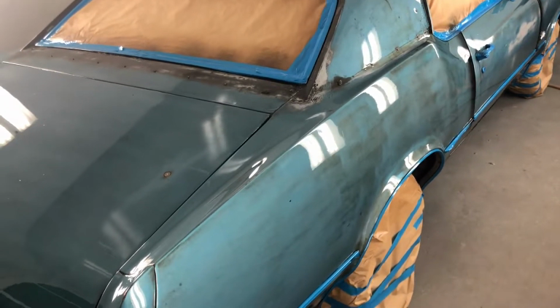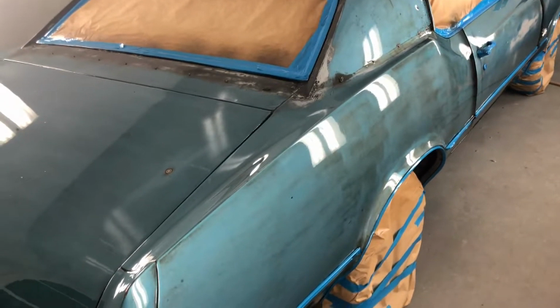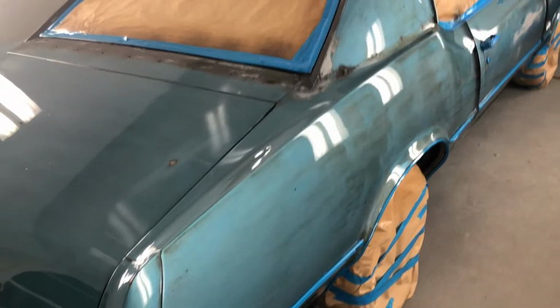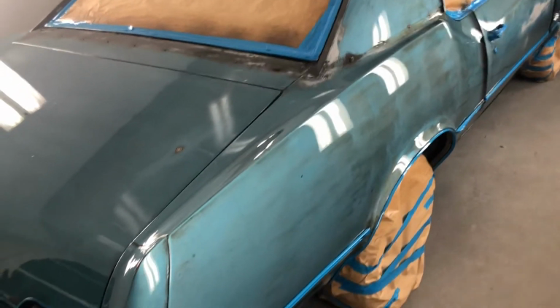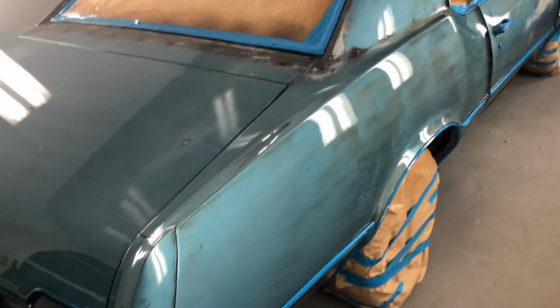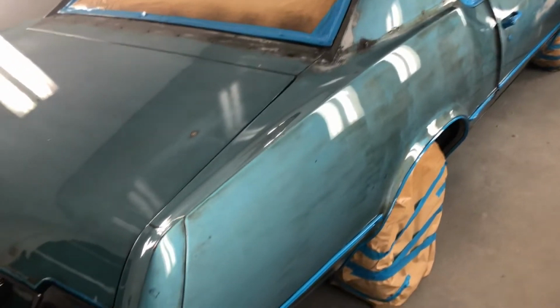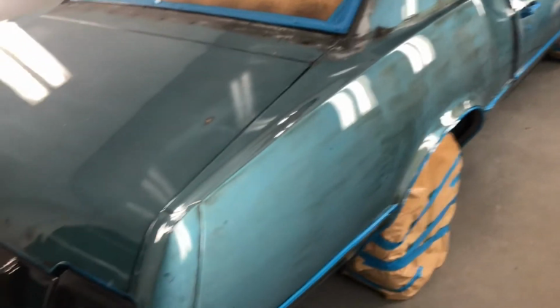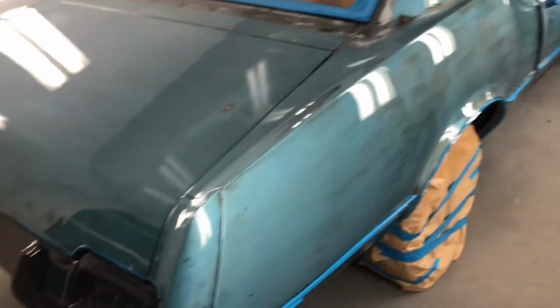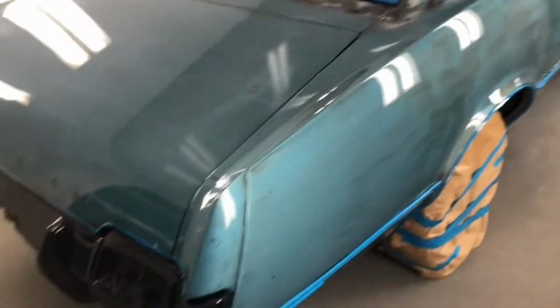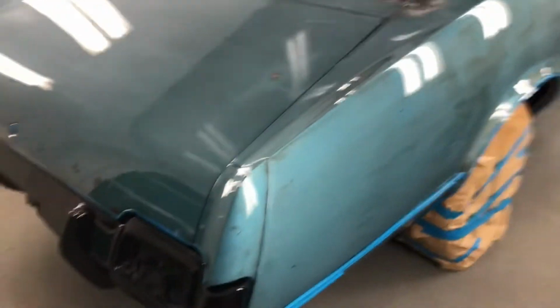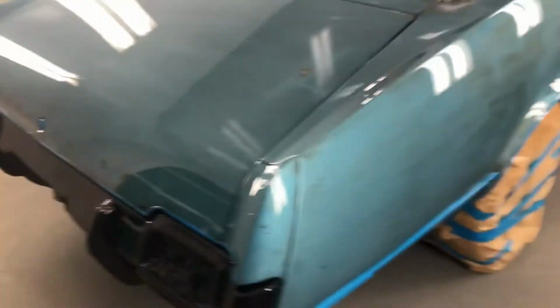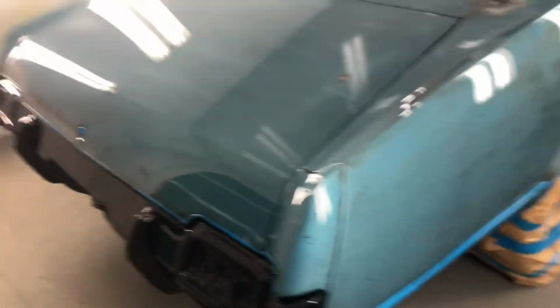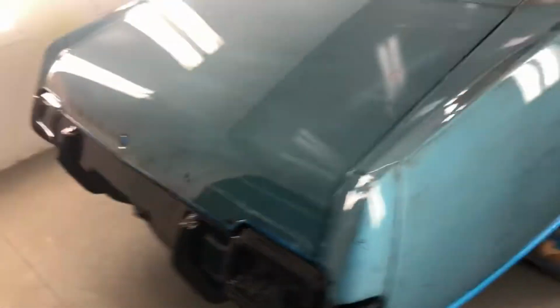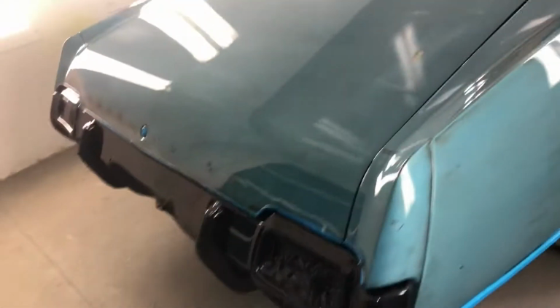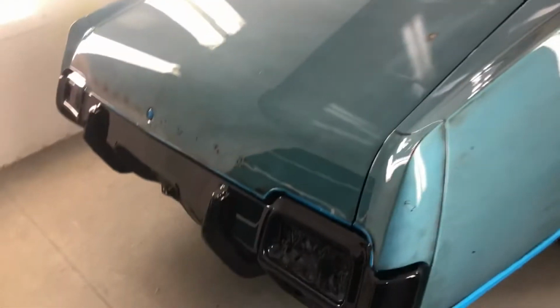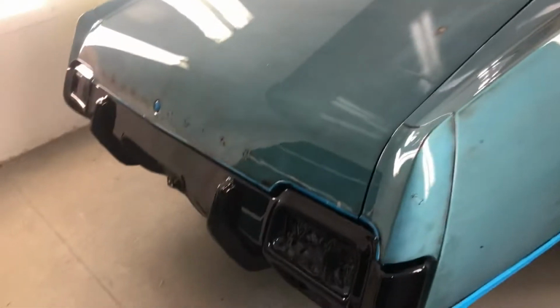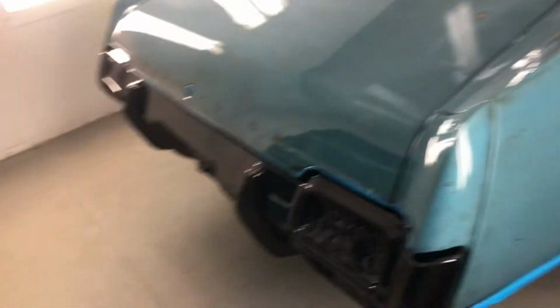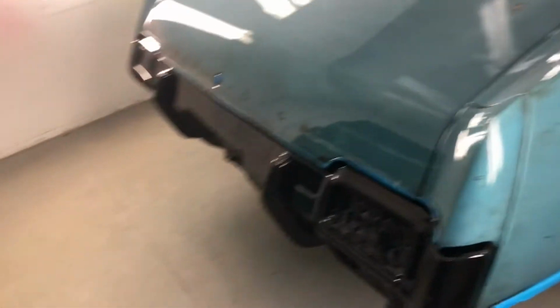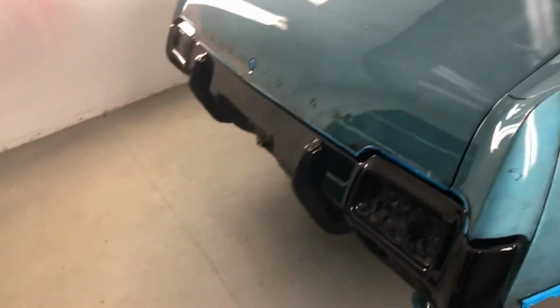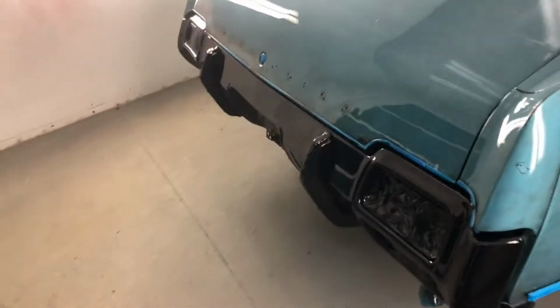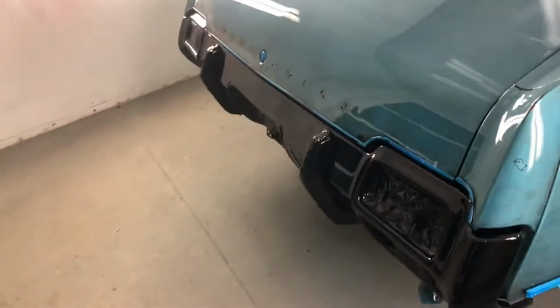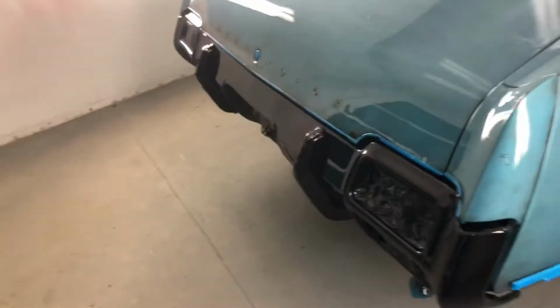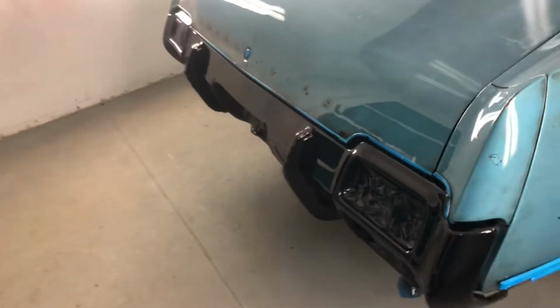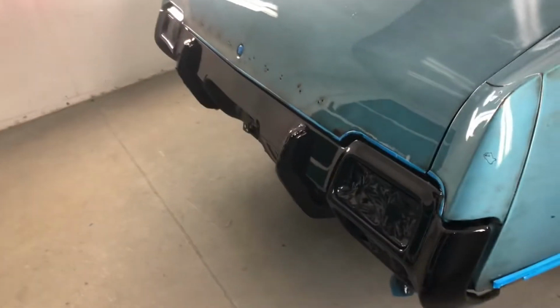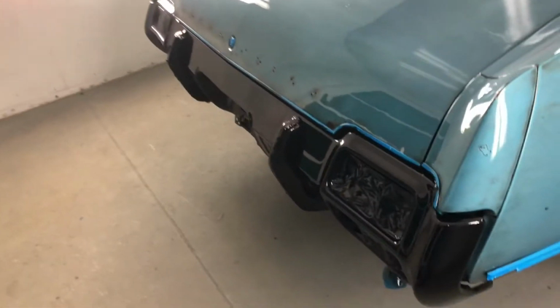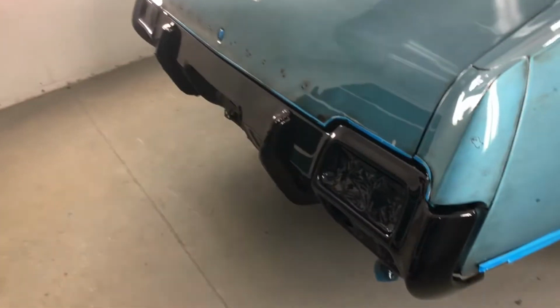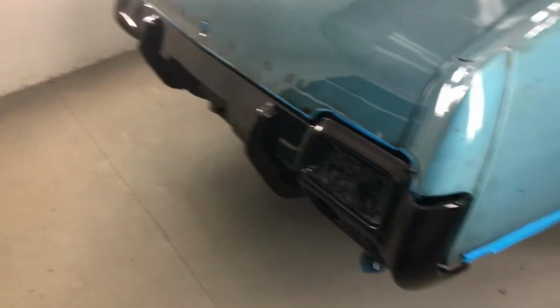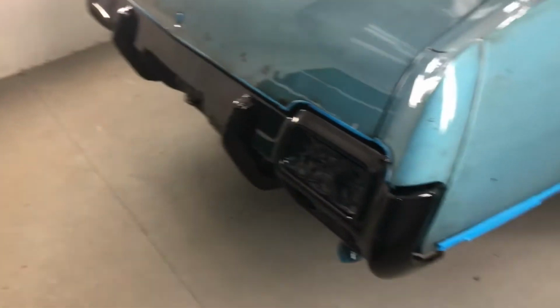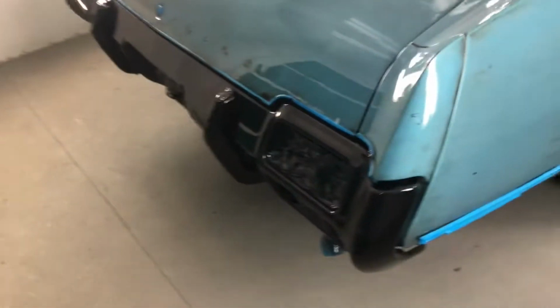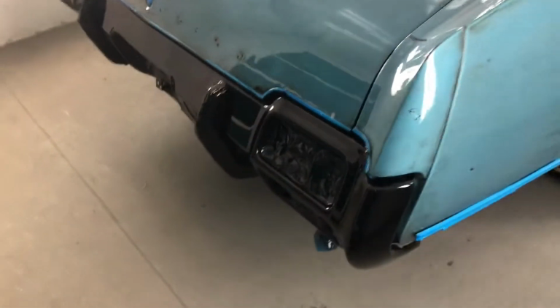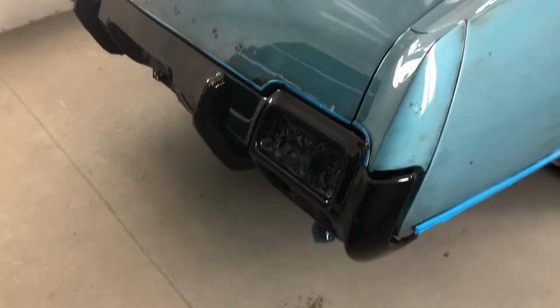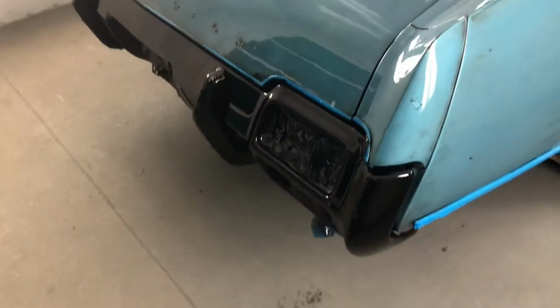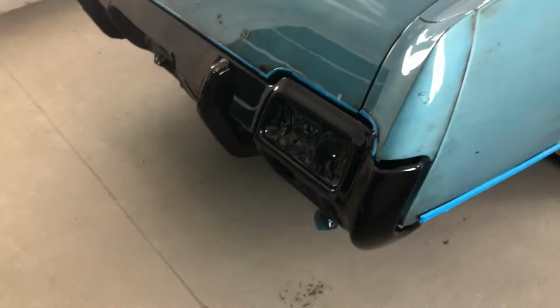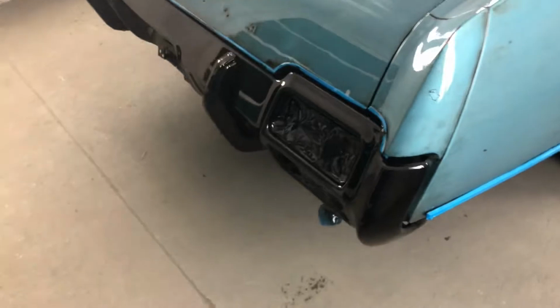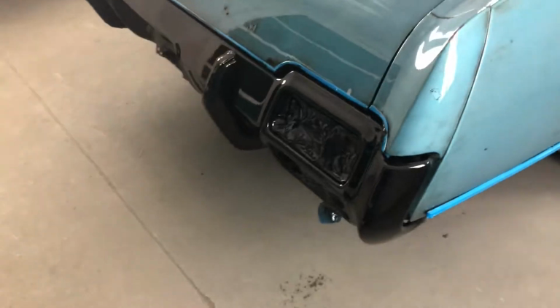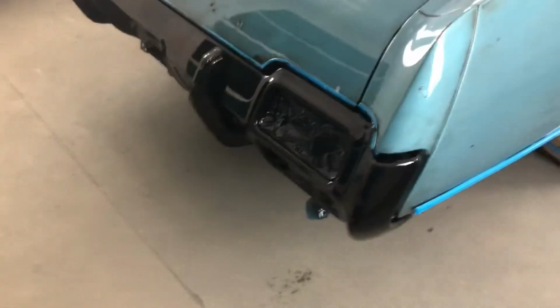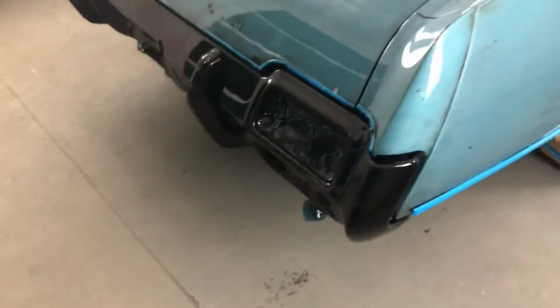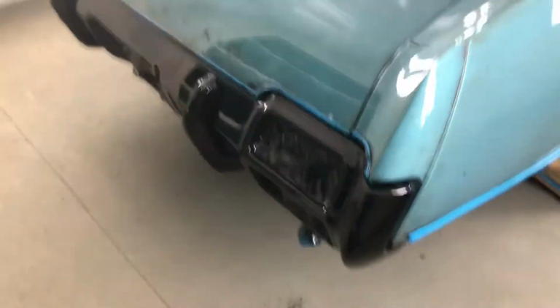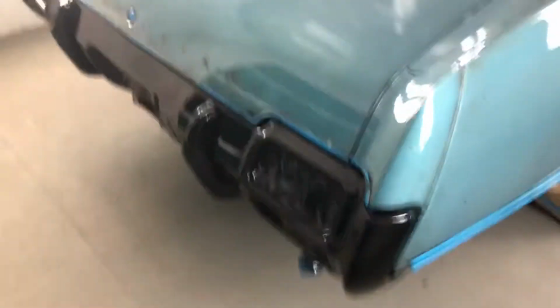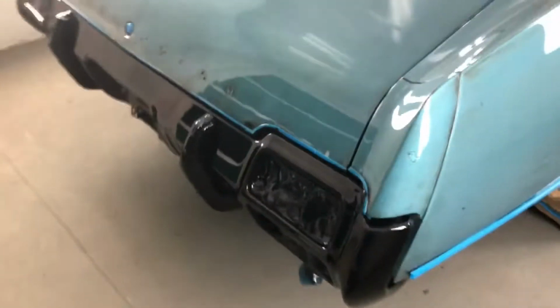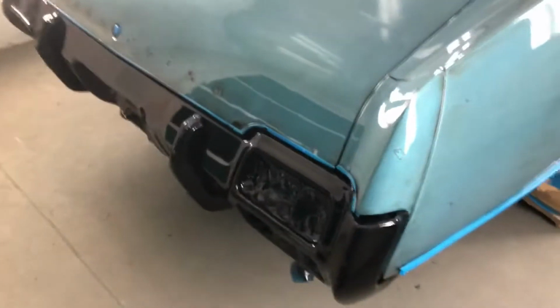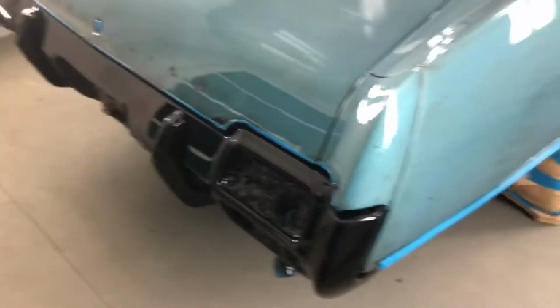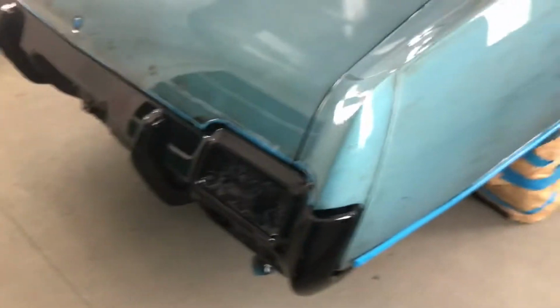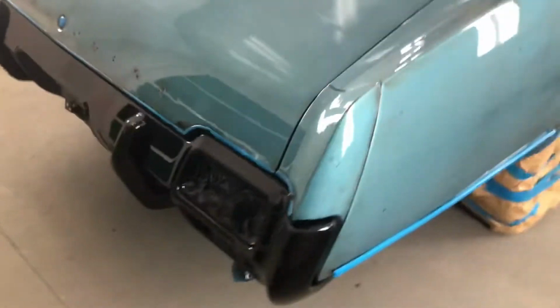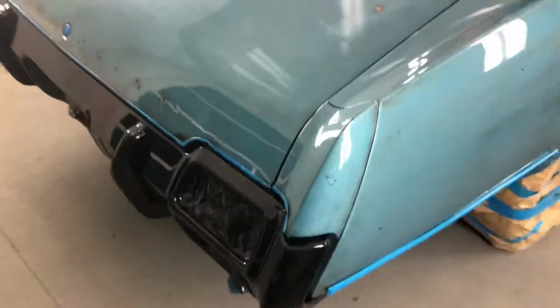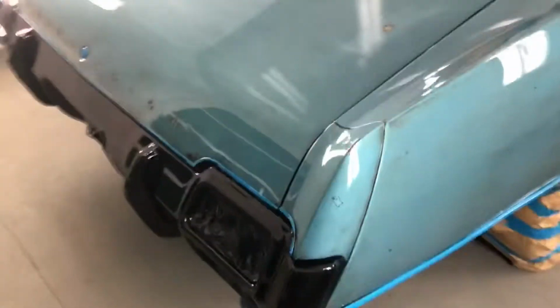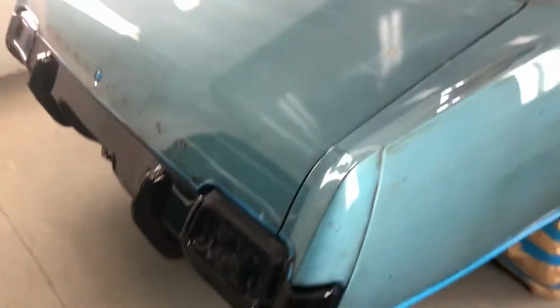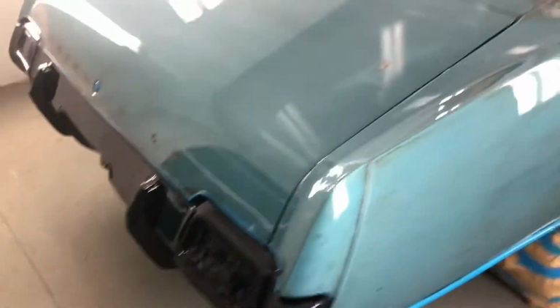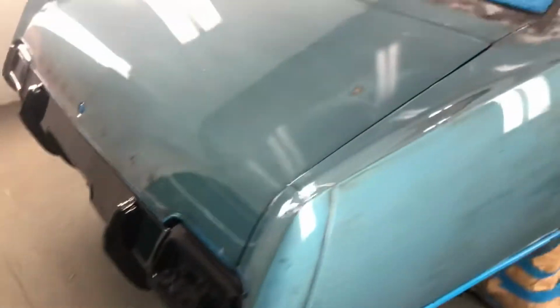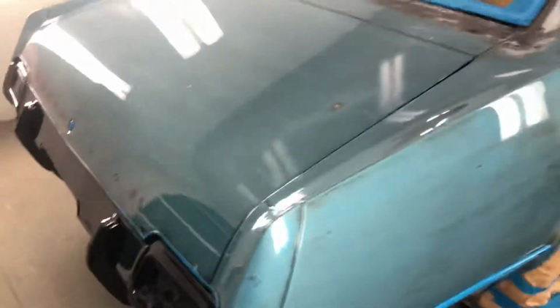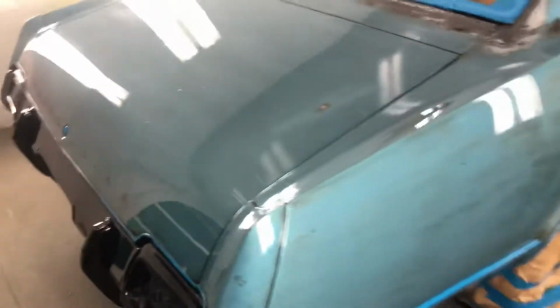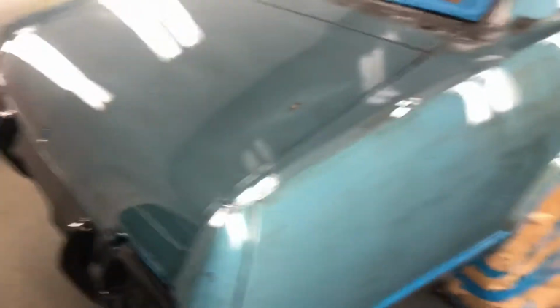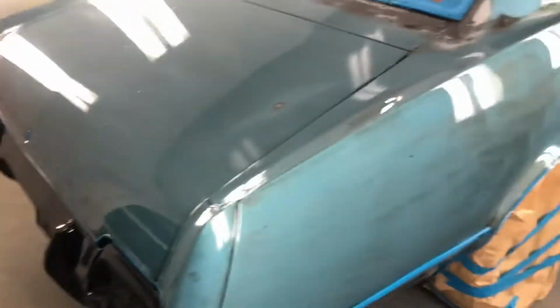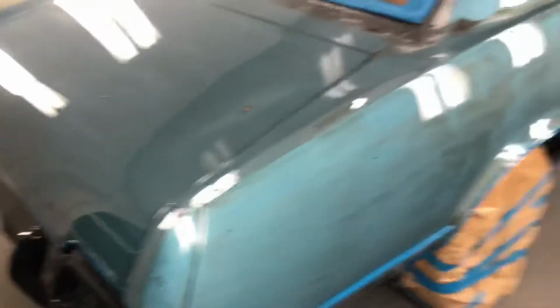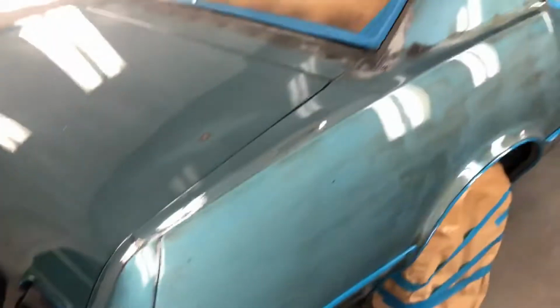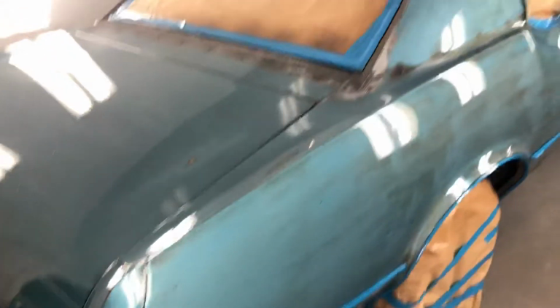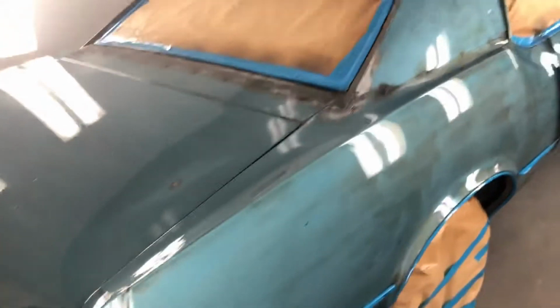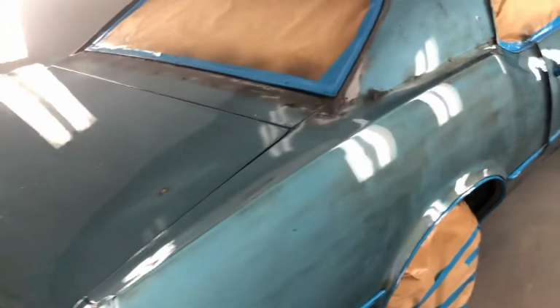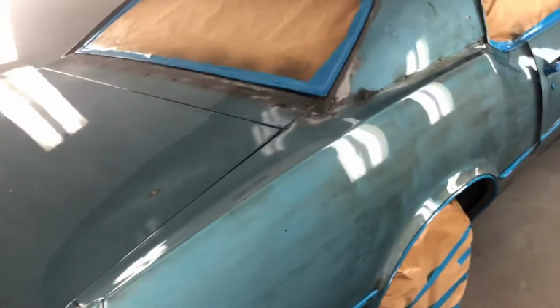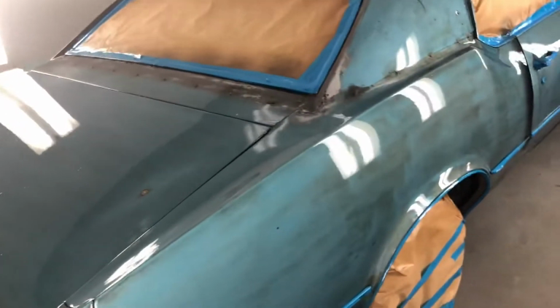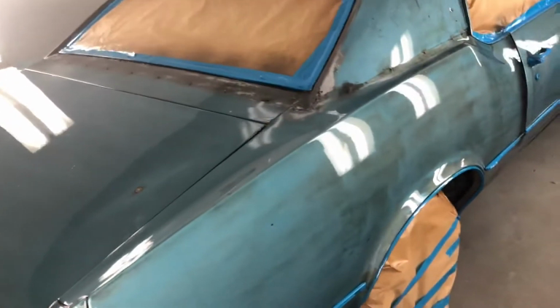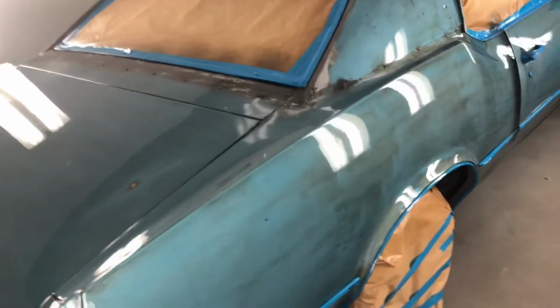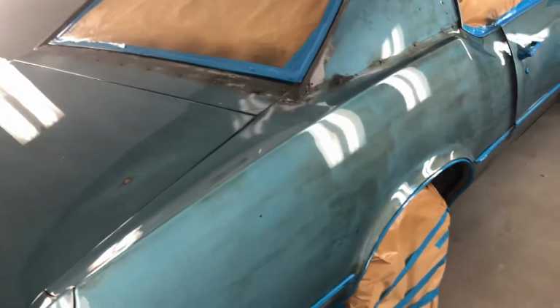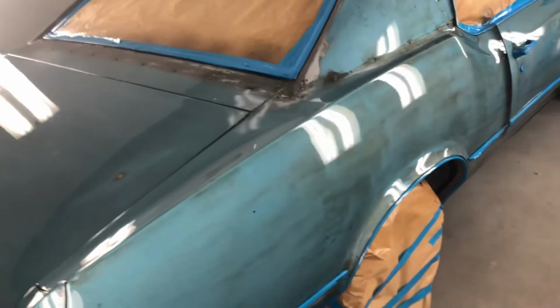Hey guys, Trigger Auto. Just did a pretty crazy one here — a '72 Cutlass with a crazy patina paint job.